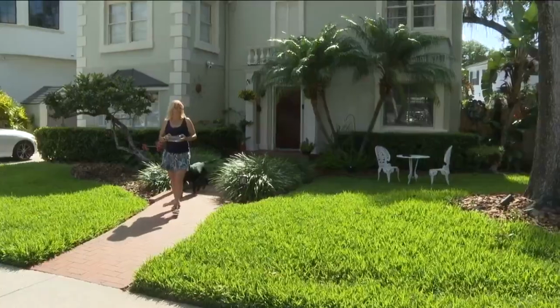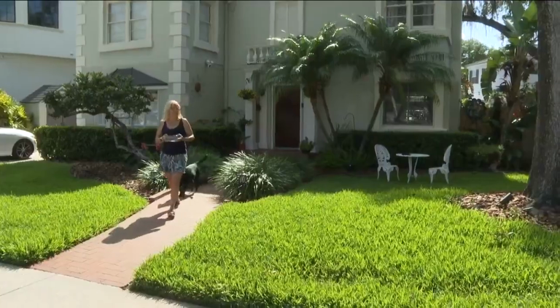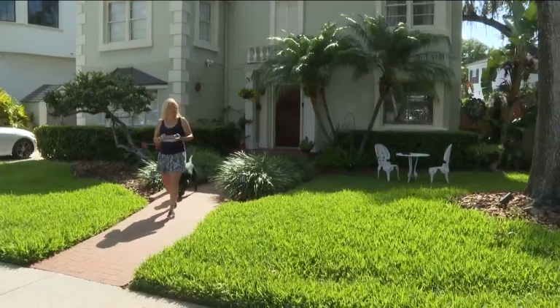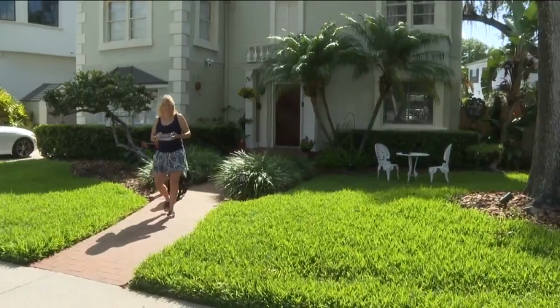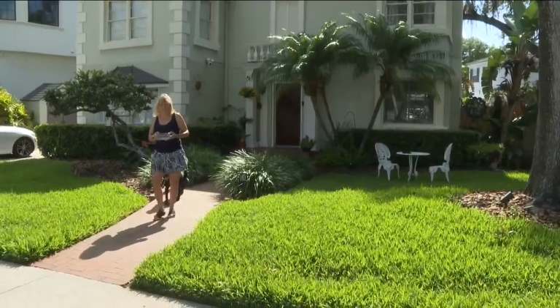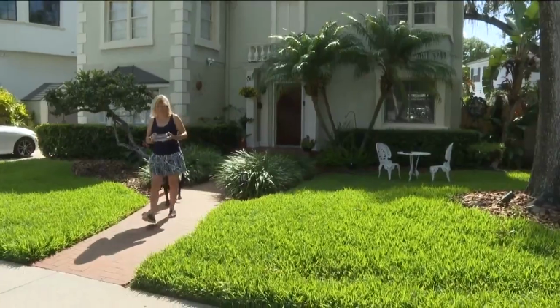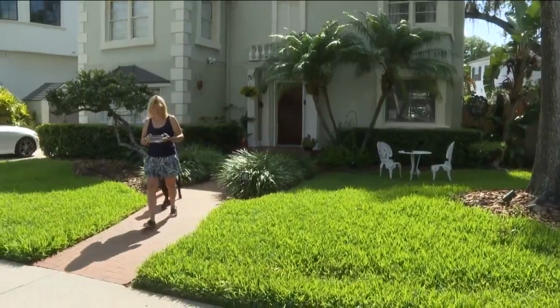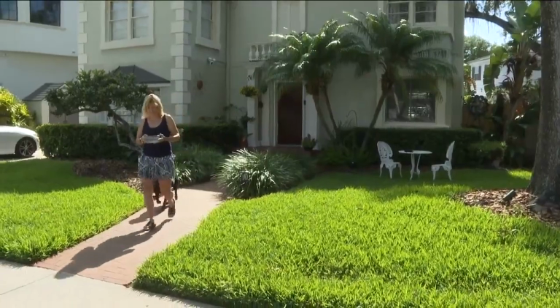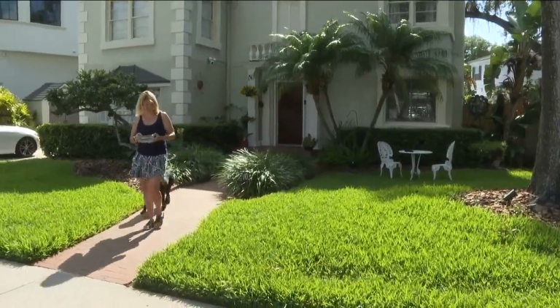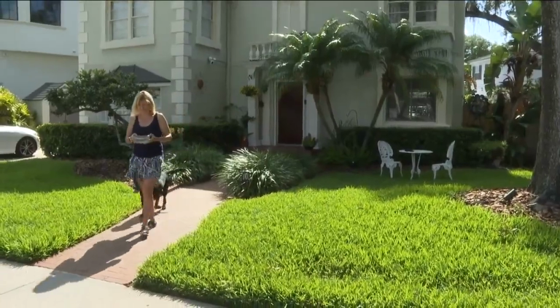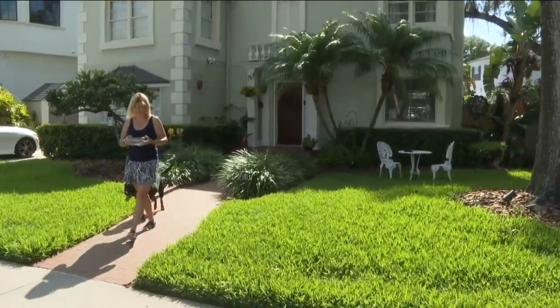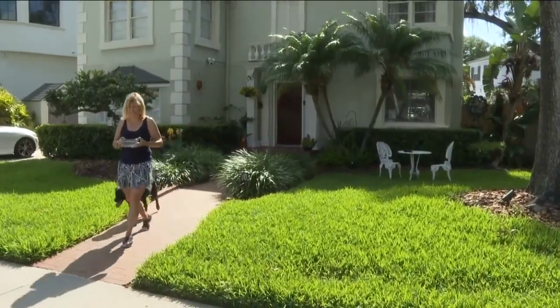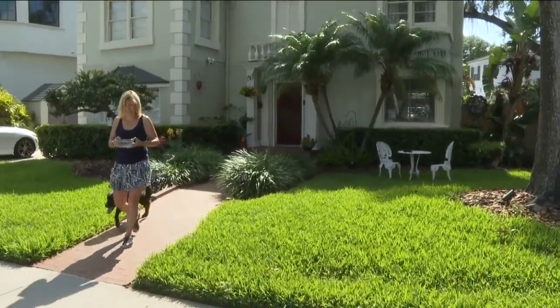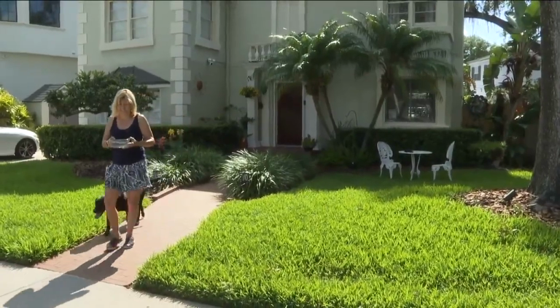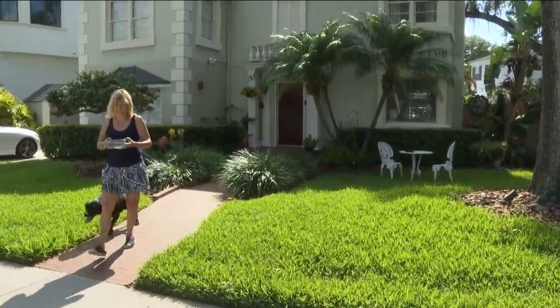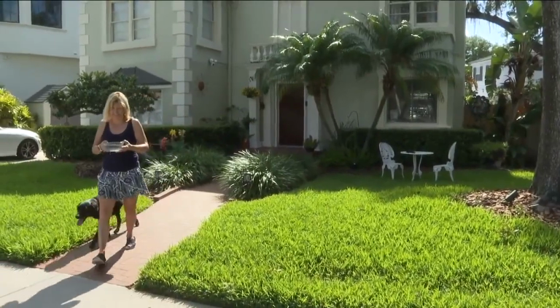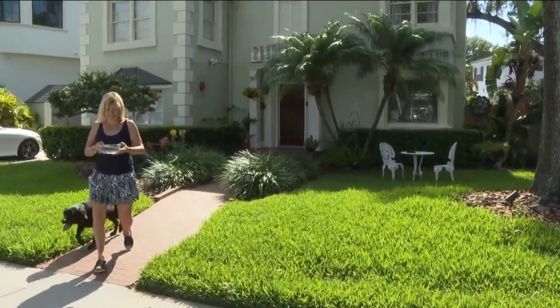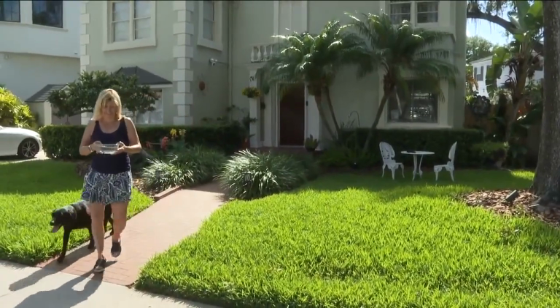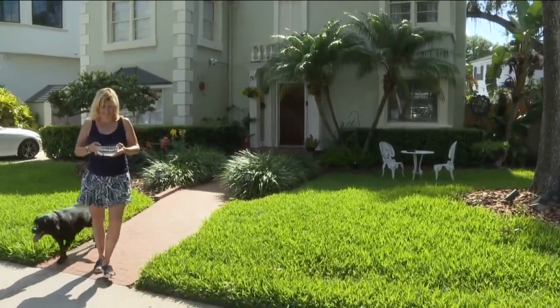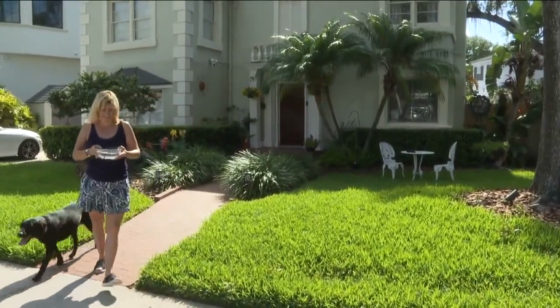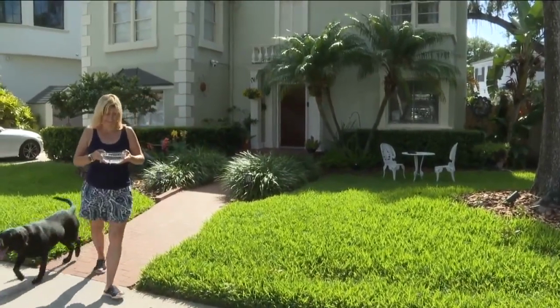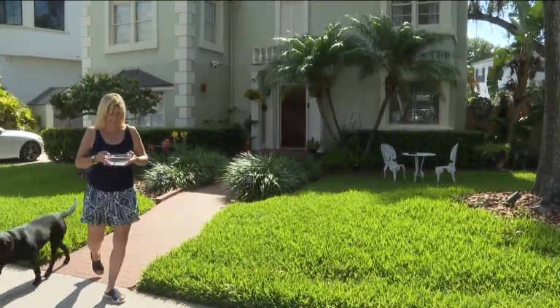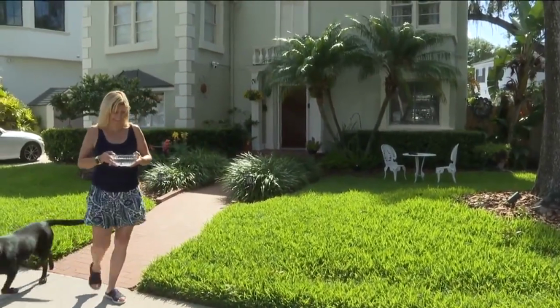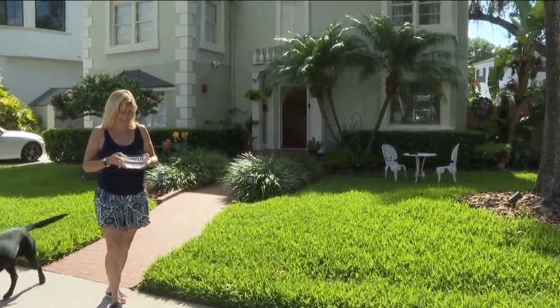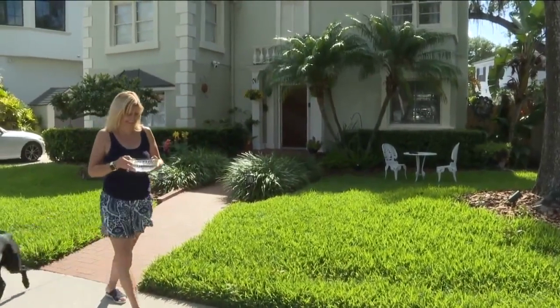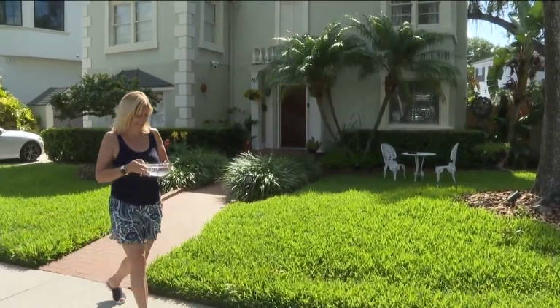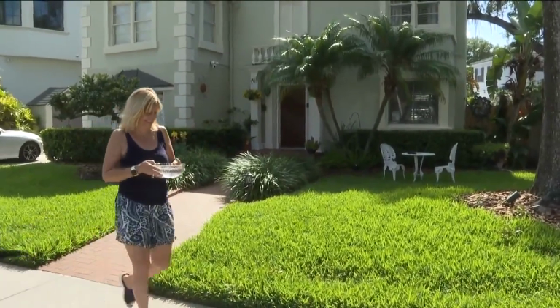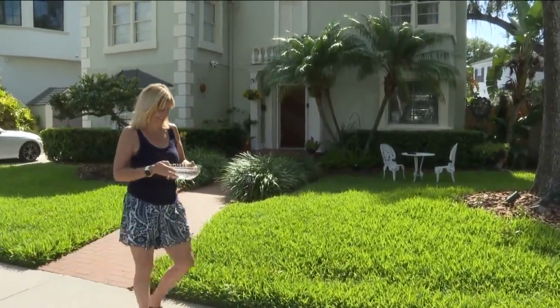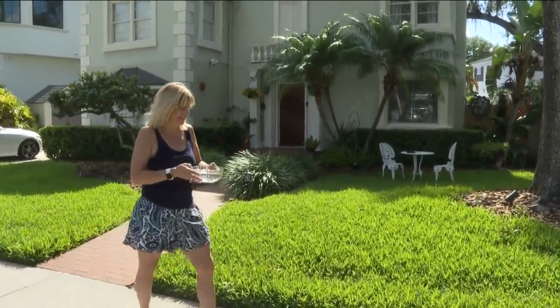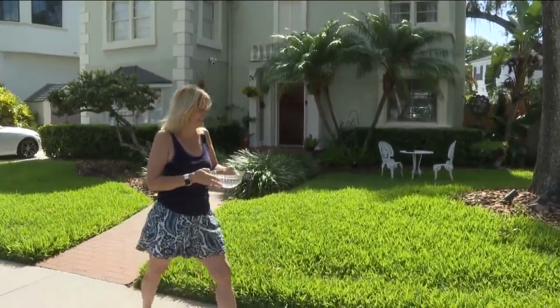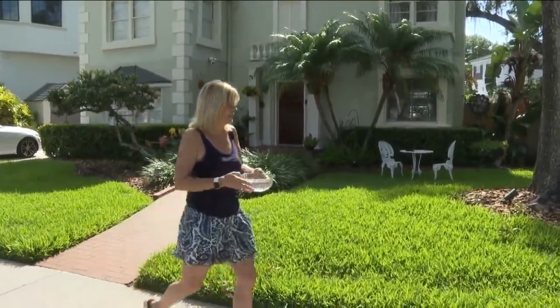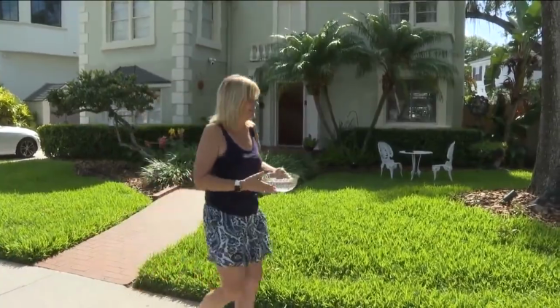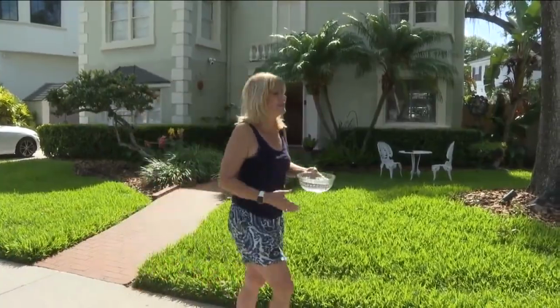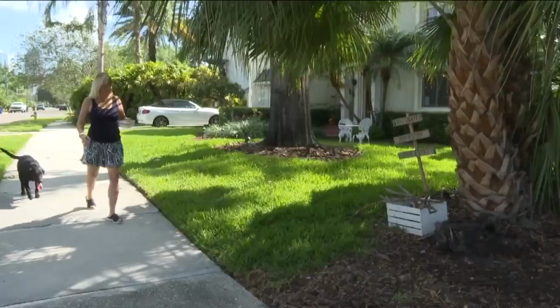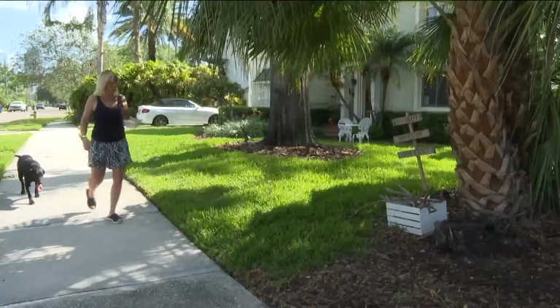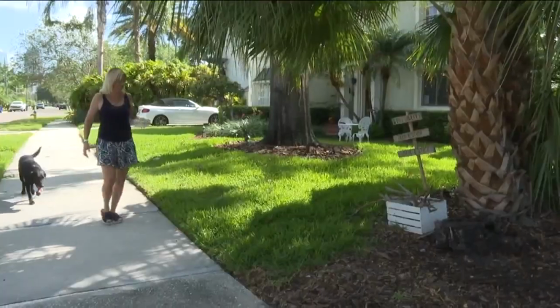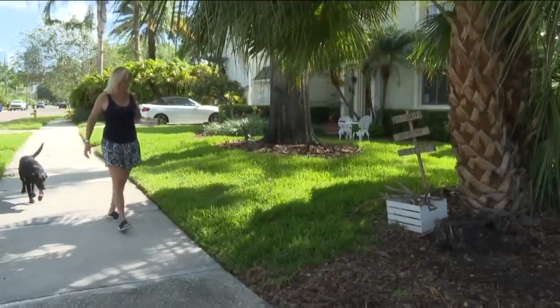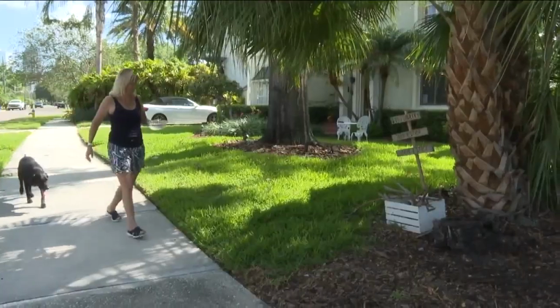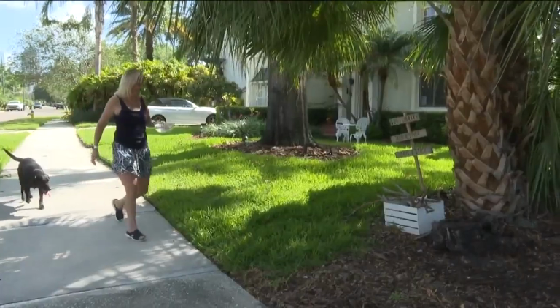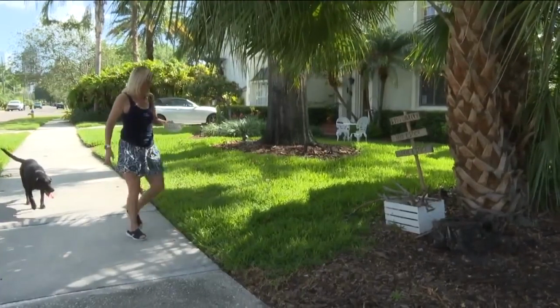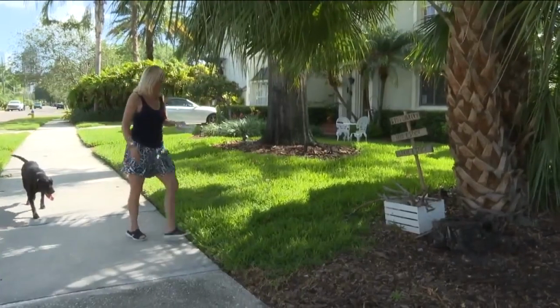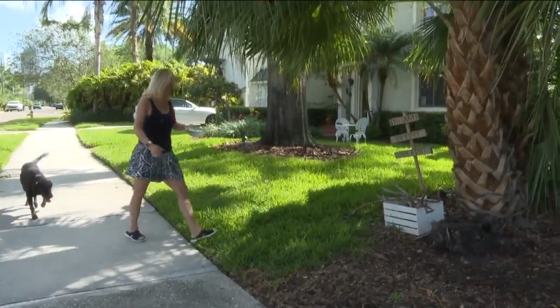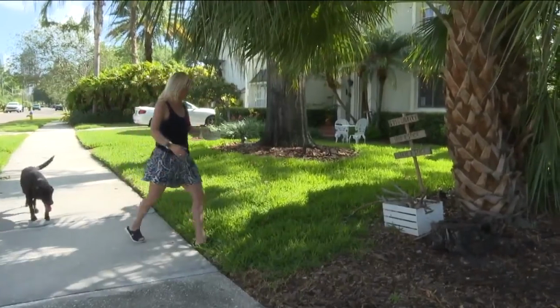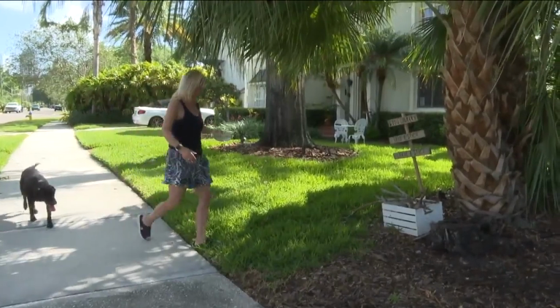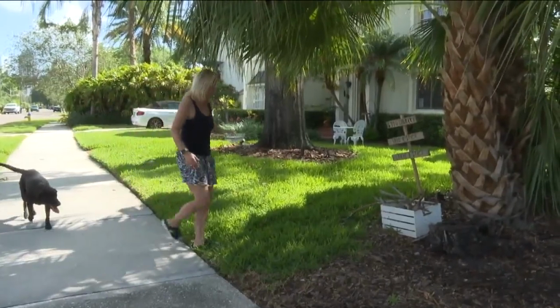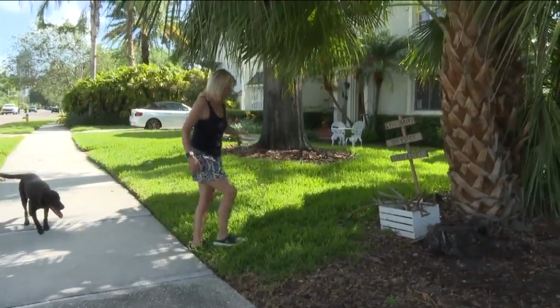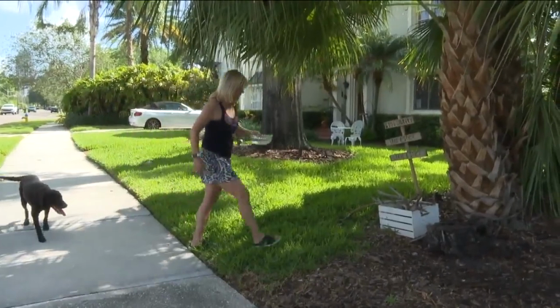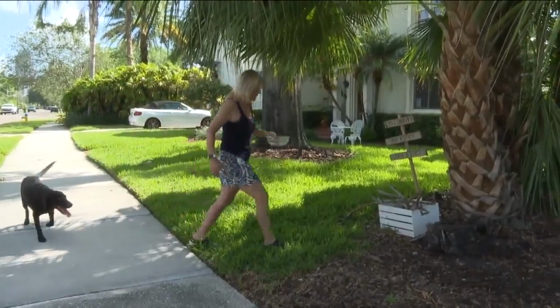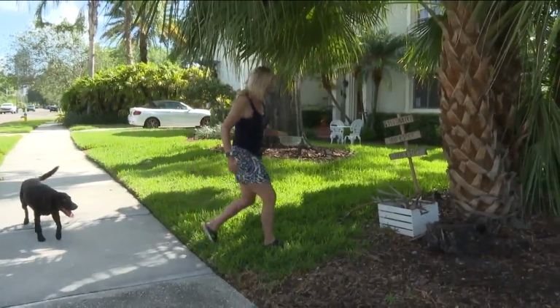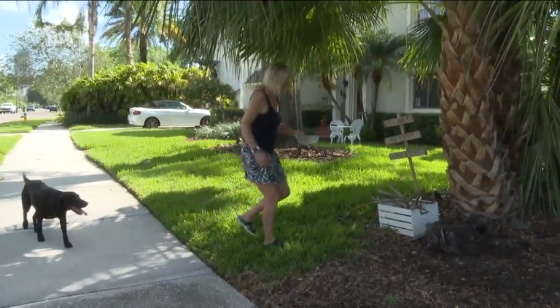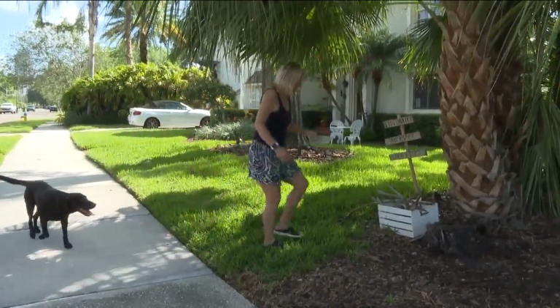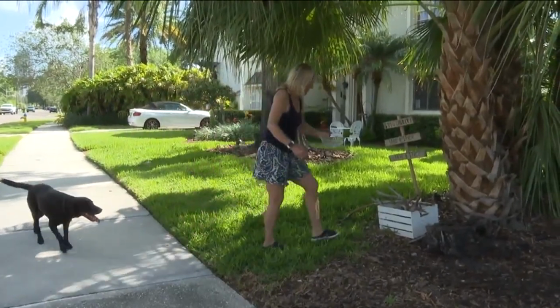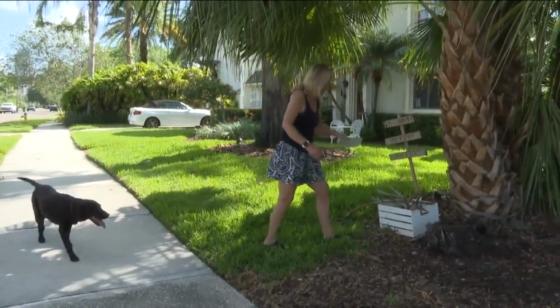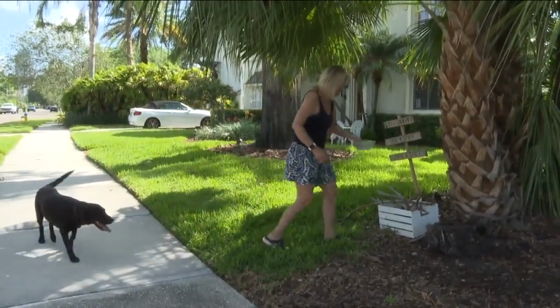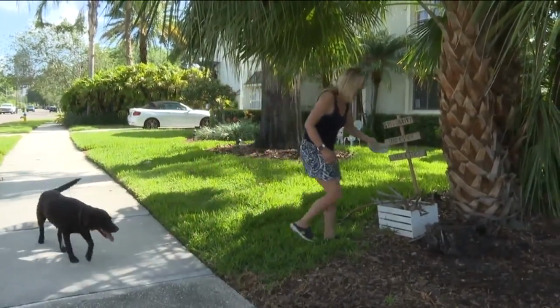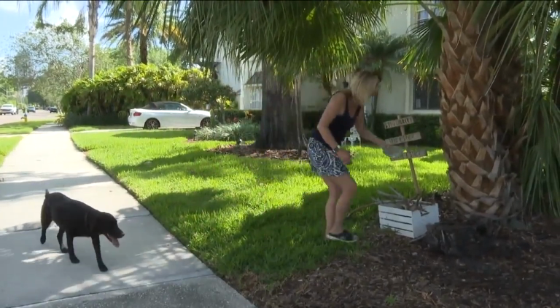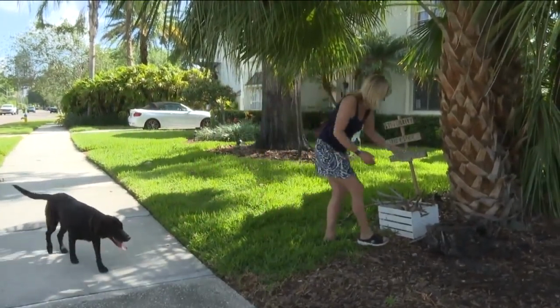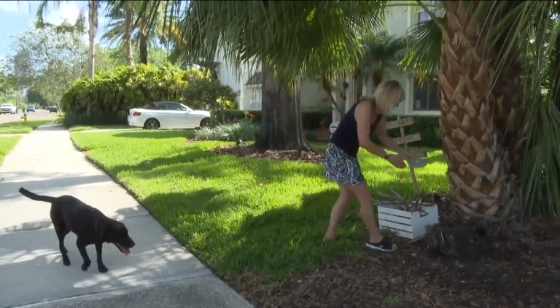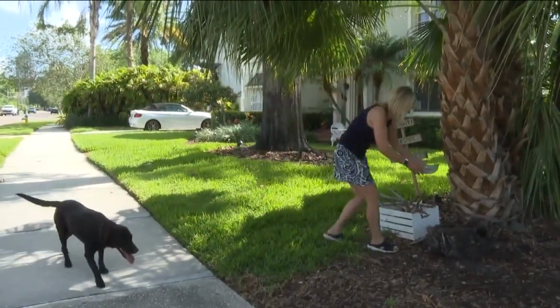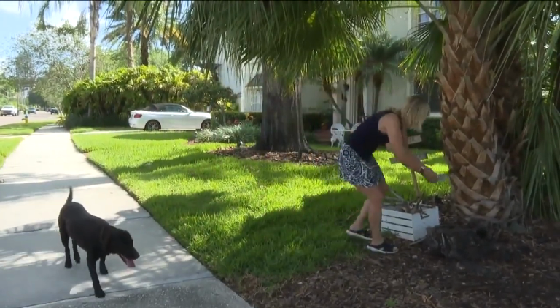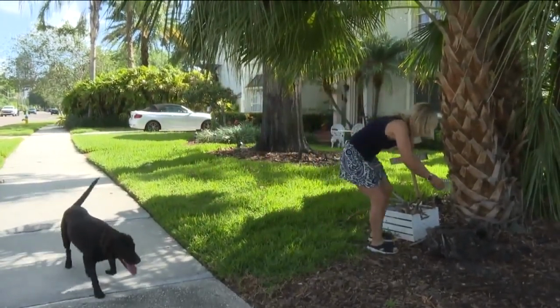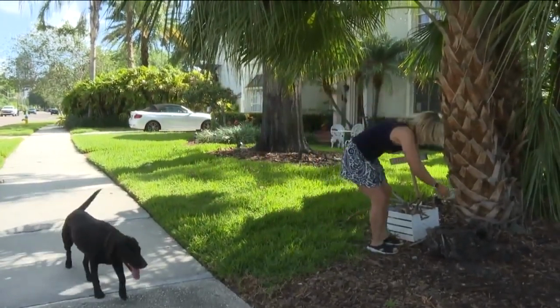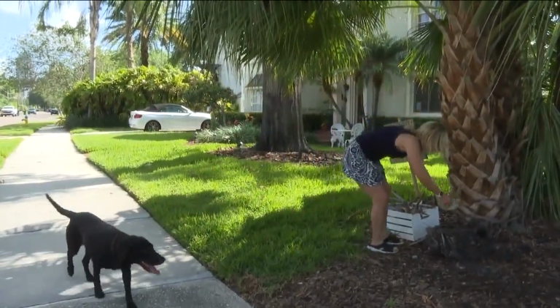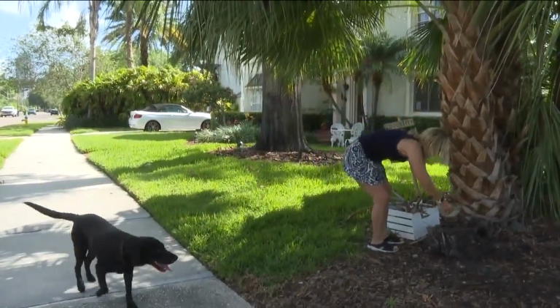Tammy Correa created the library in her front yard for two main reasons: she's a dog lover and it's a great way to meet your neighbors.